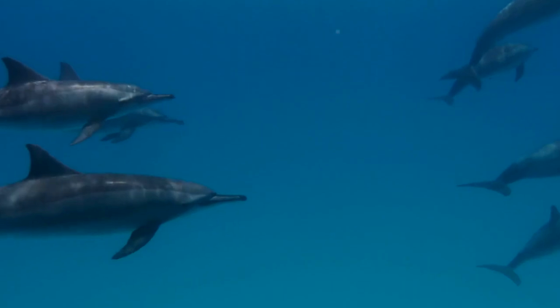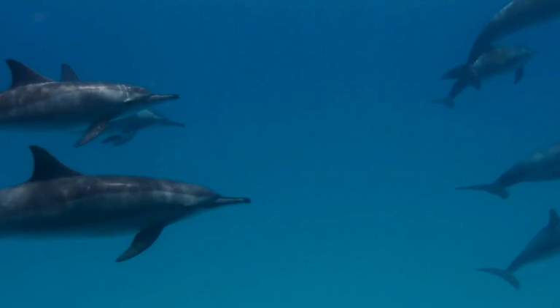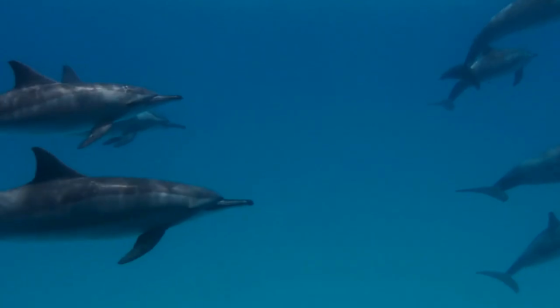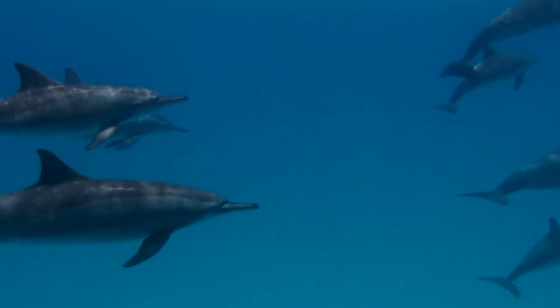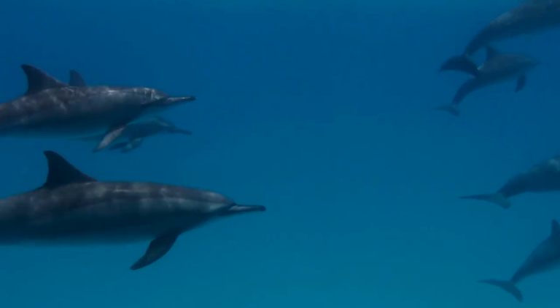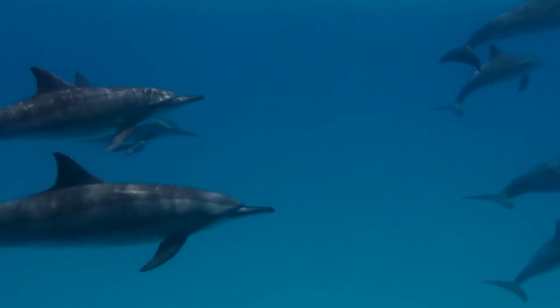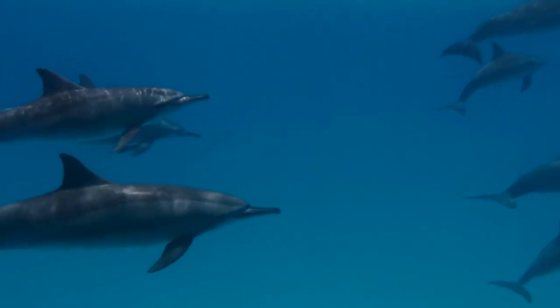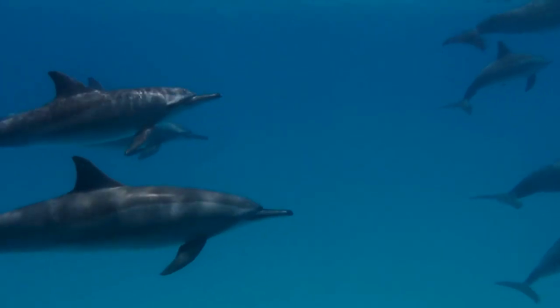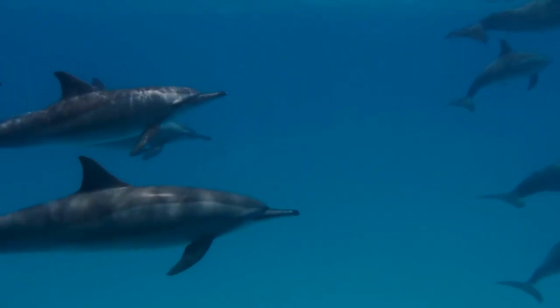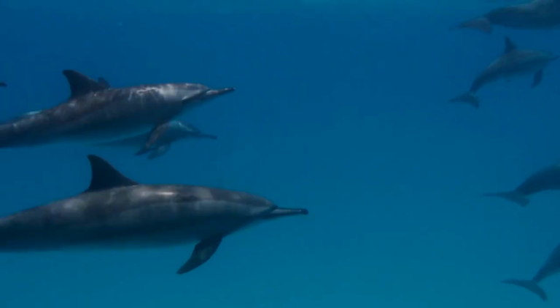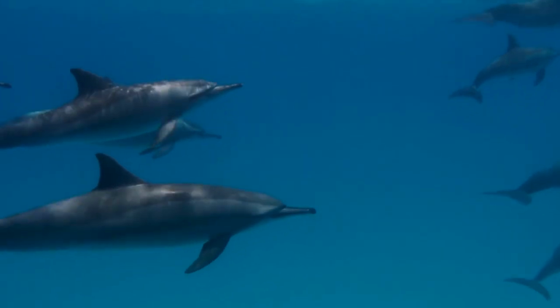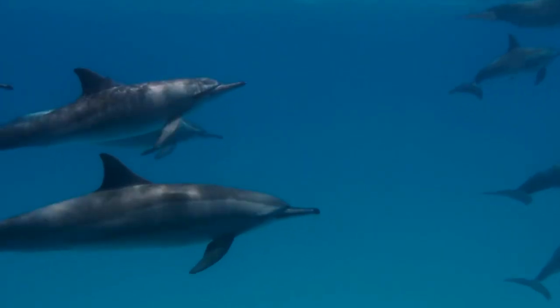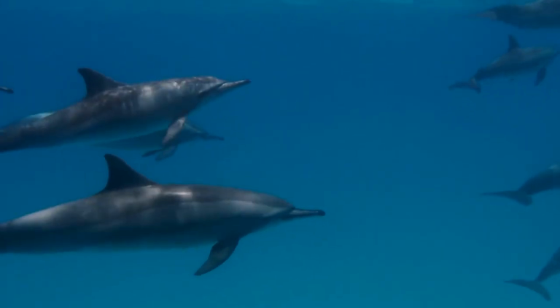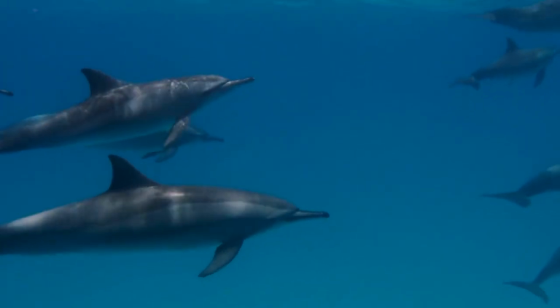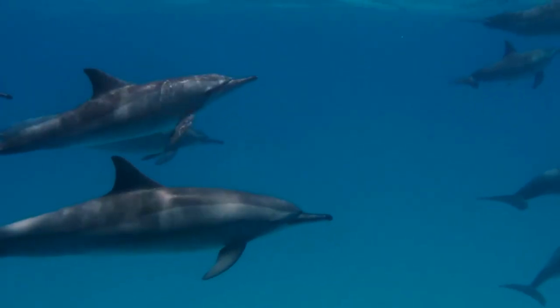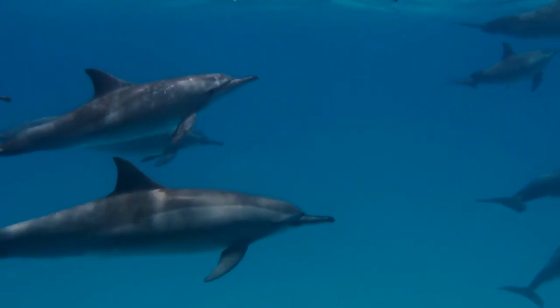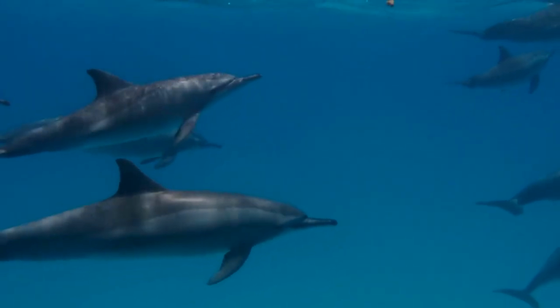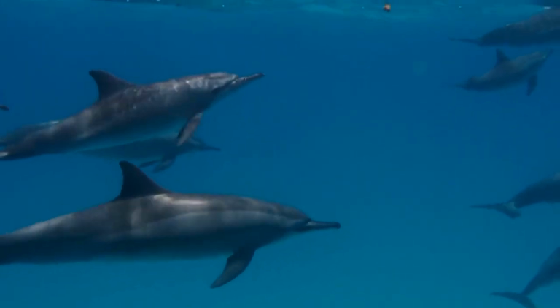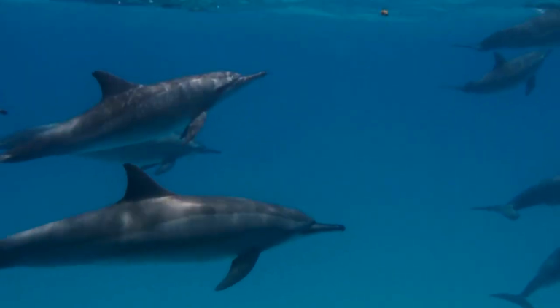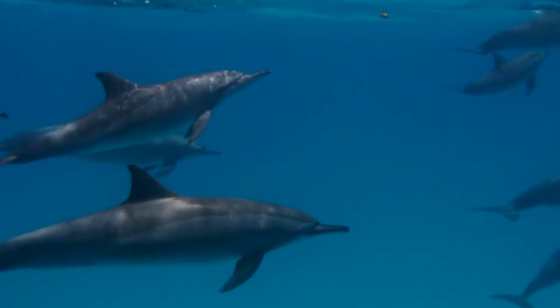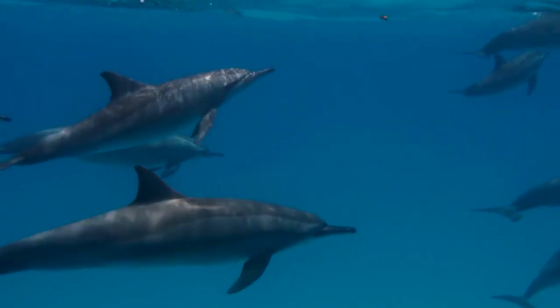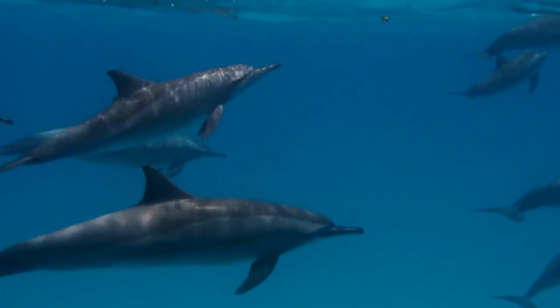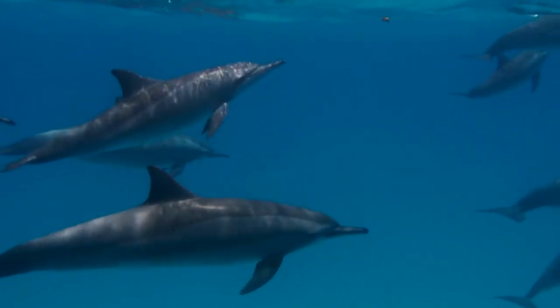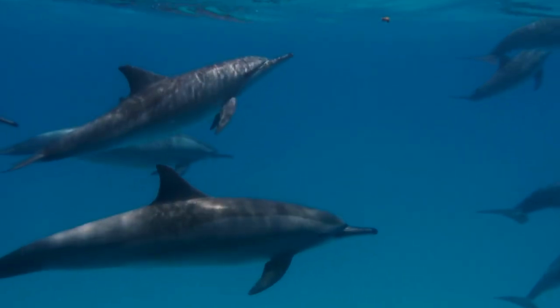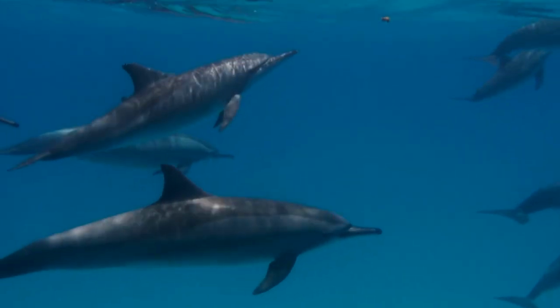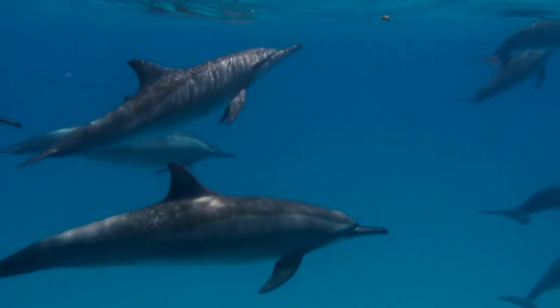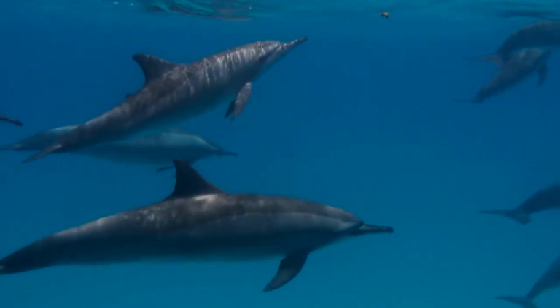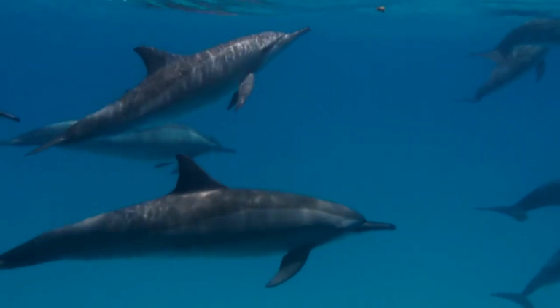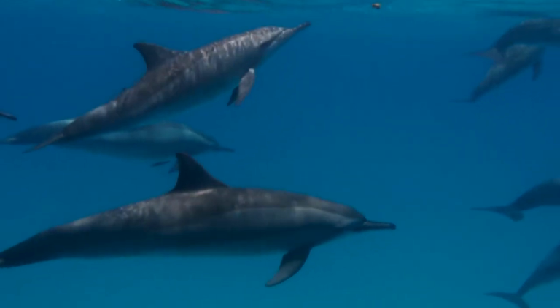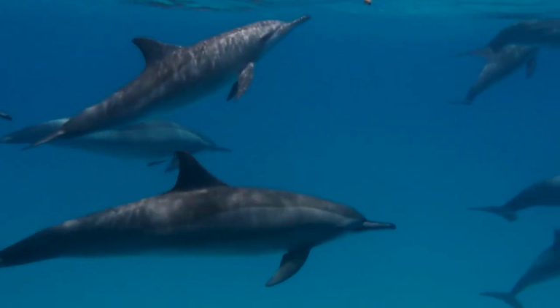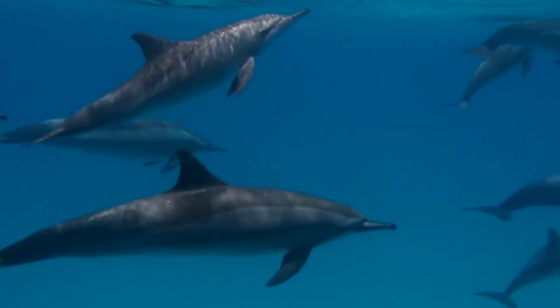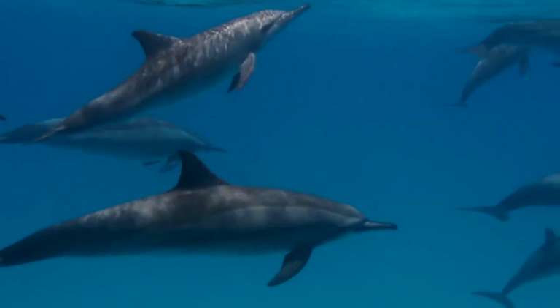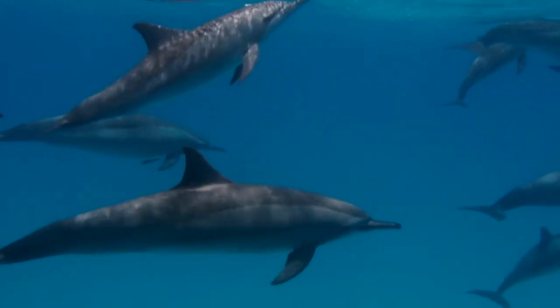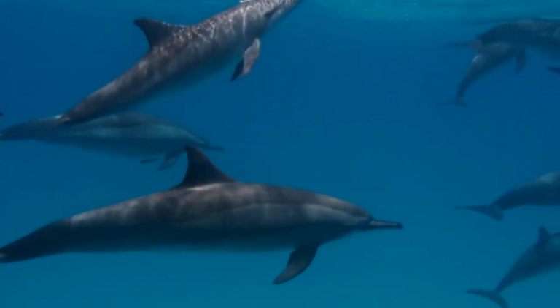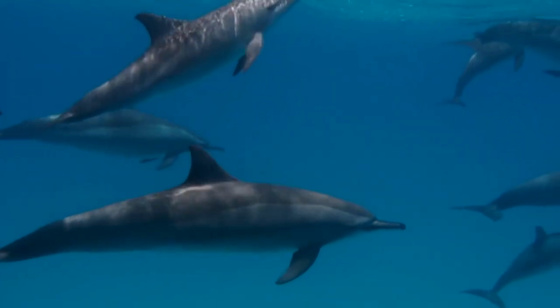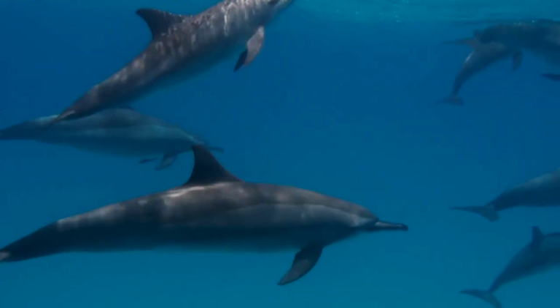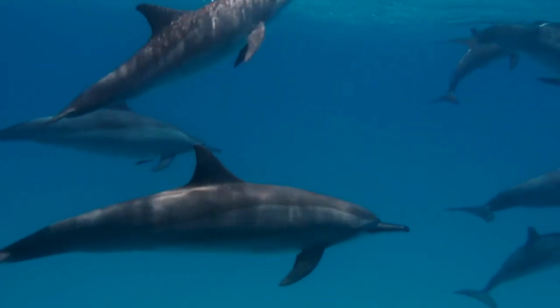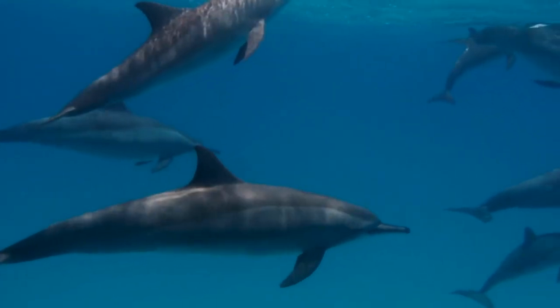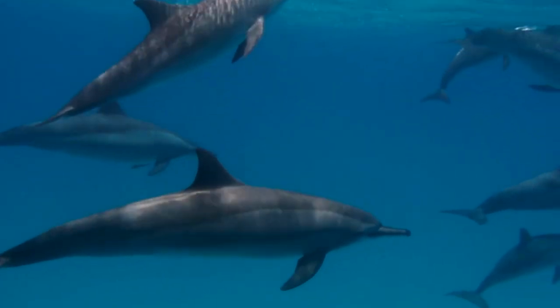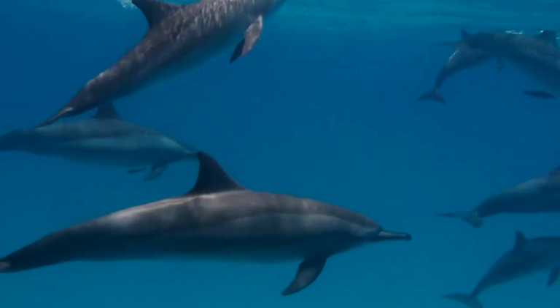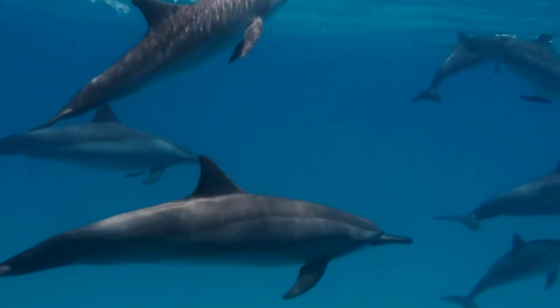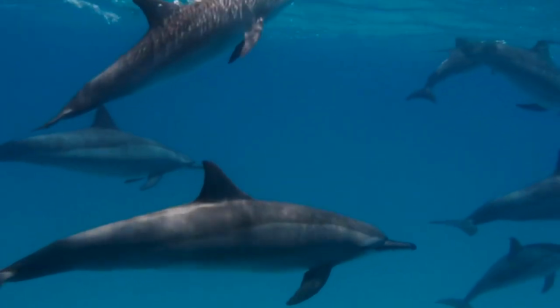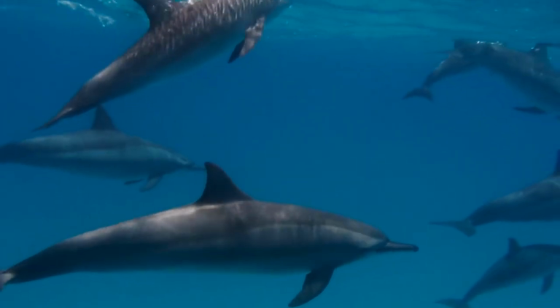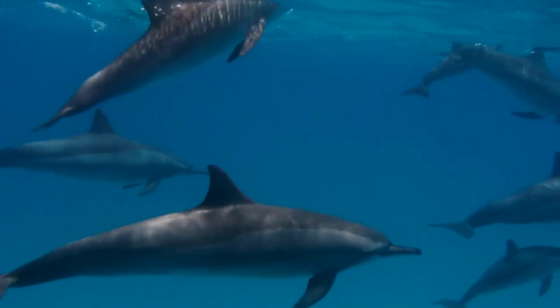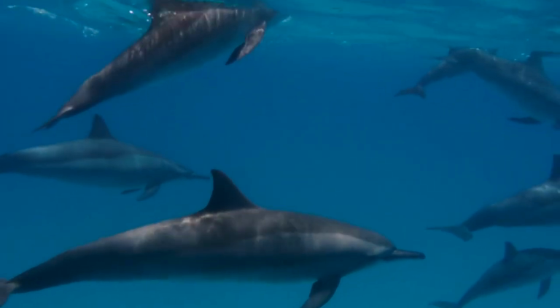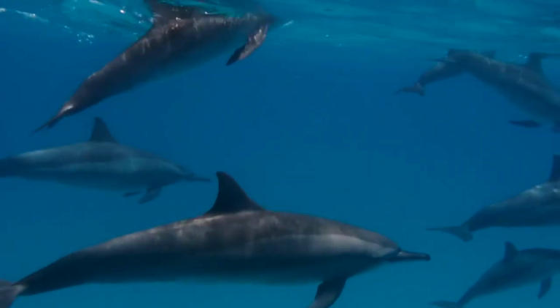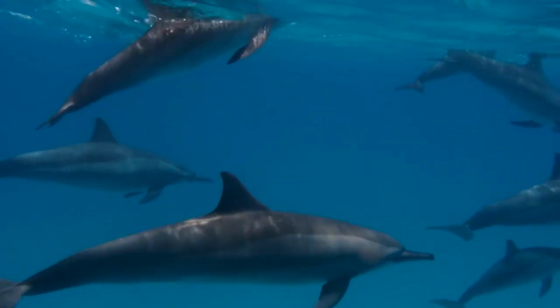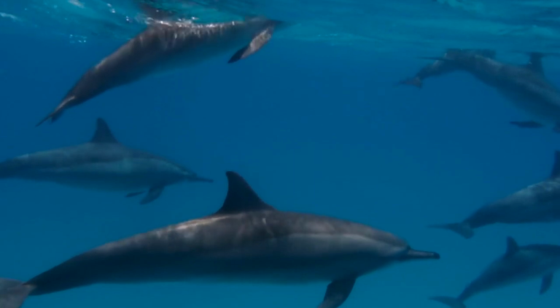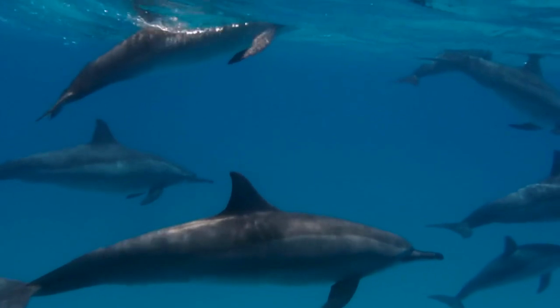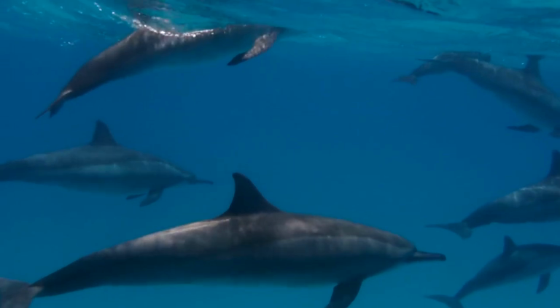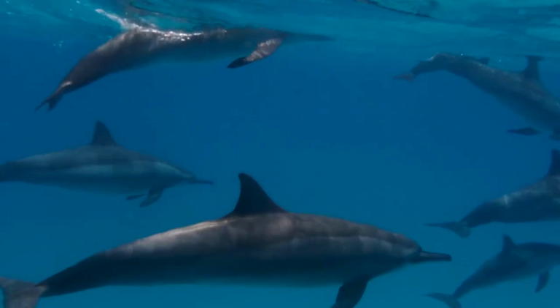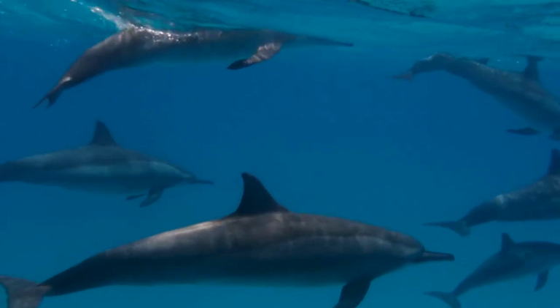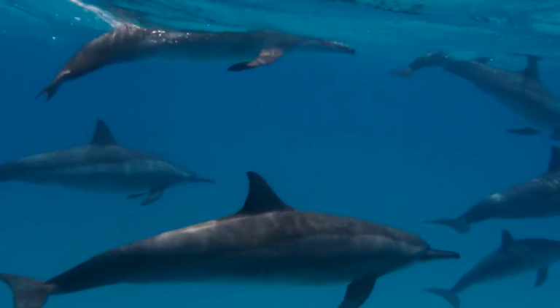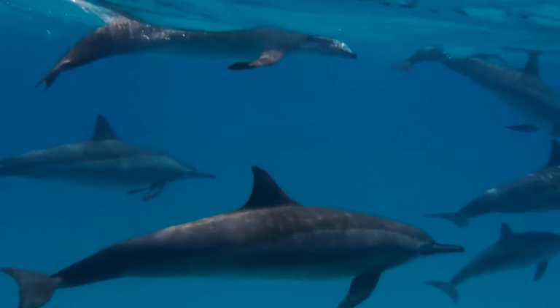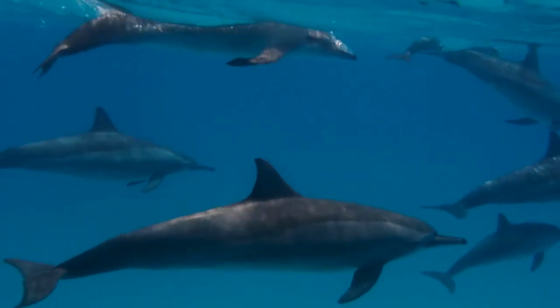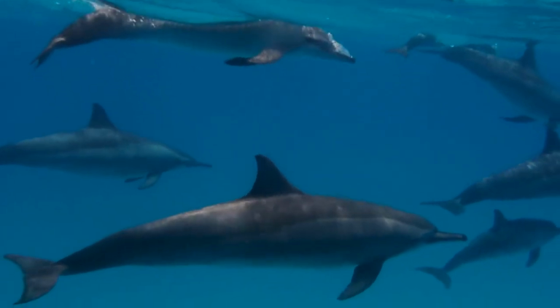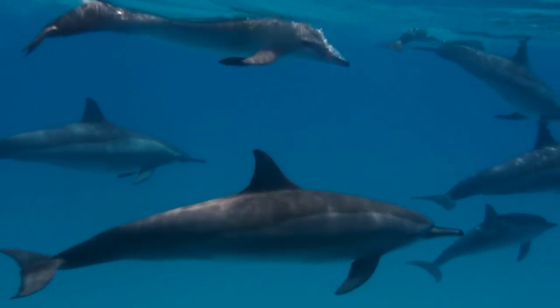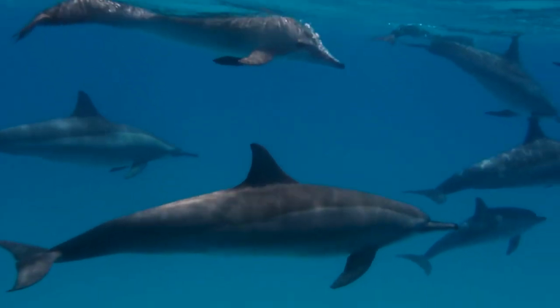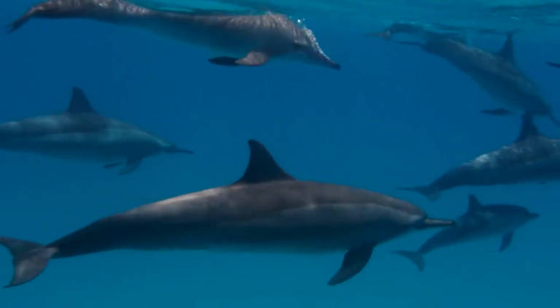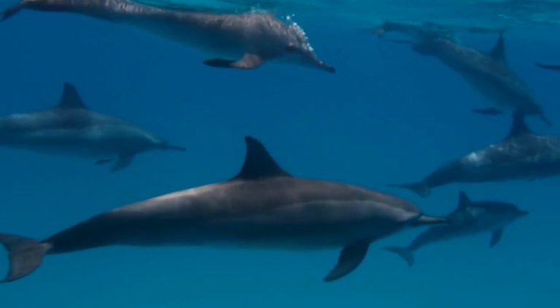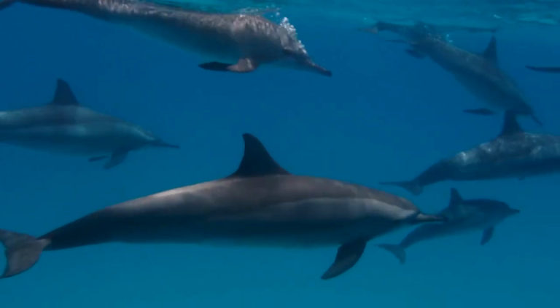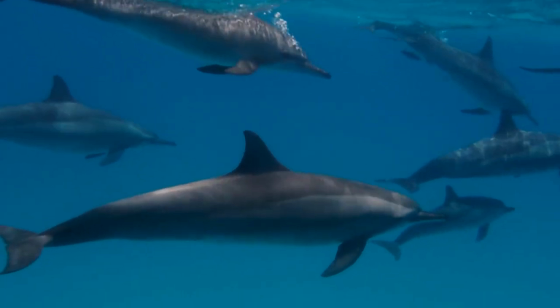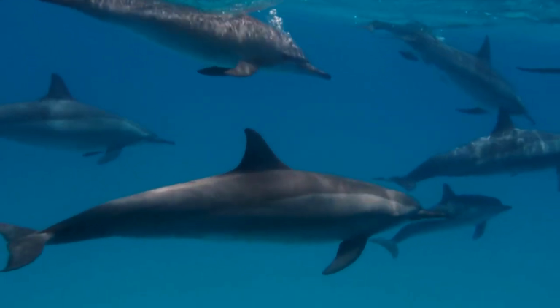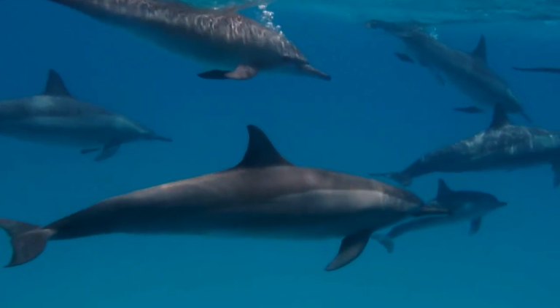Sound travels faster and farther in seawater than in air, allowing whales and dolphins to communicate across vast distances.